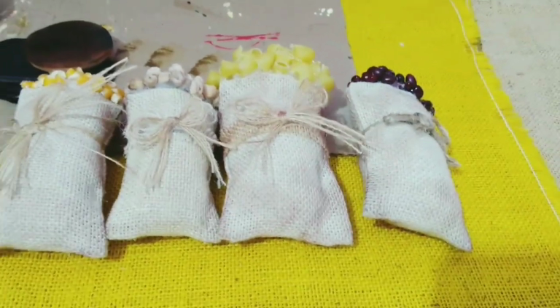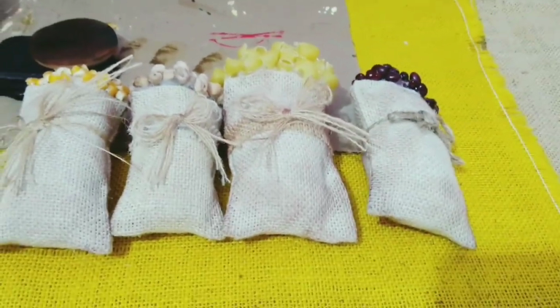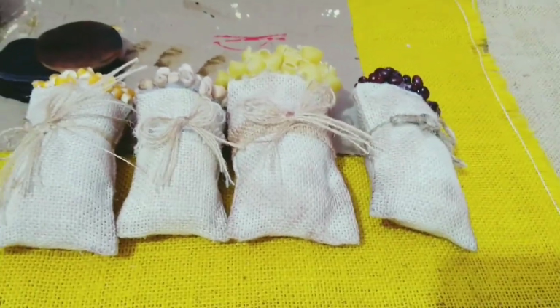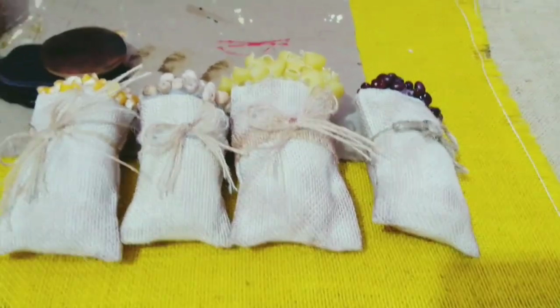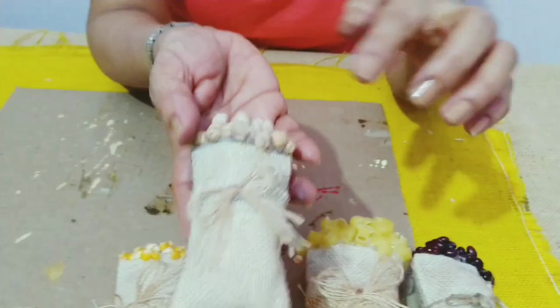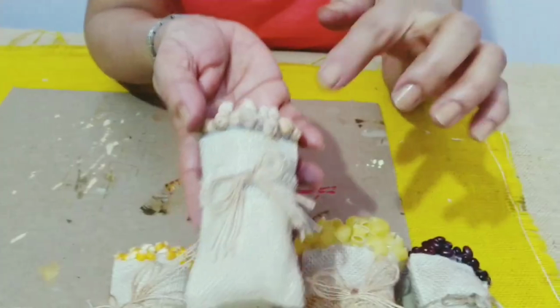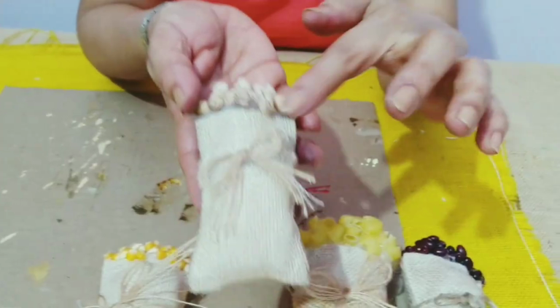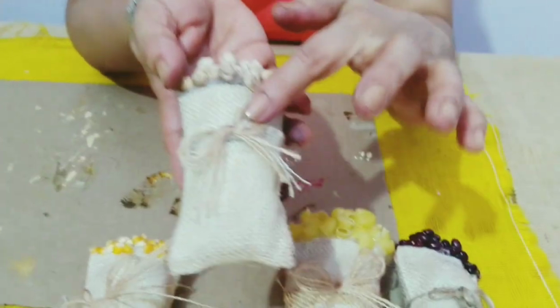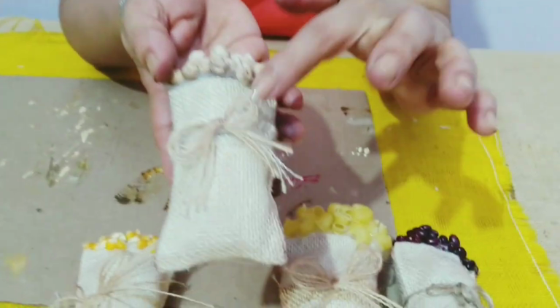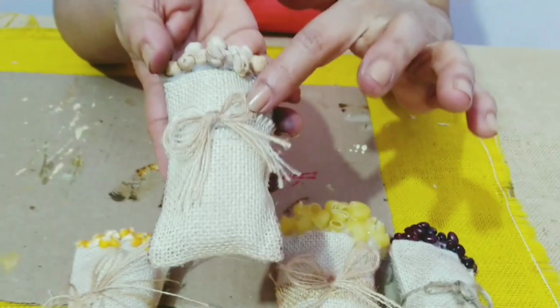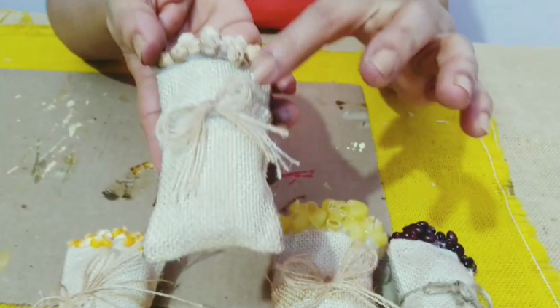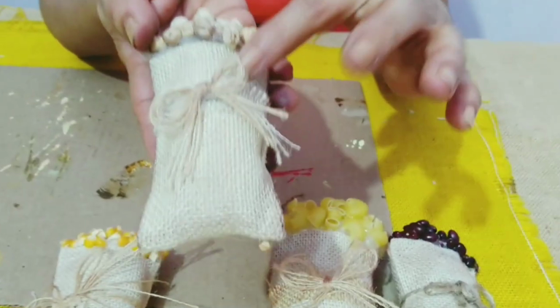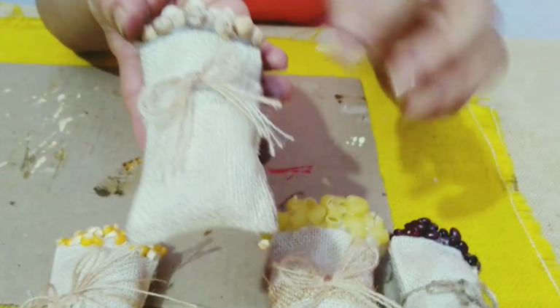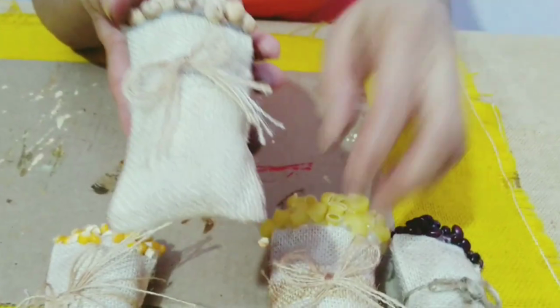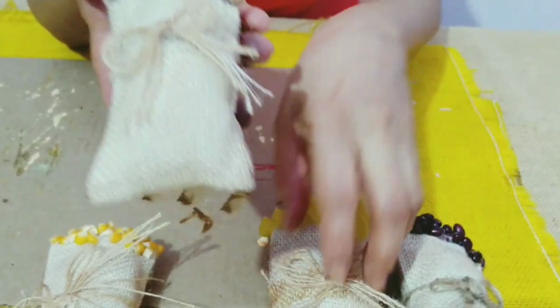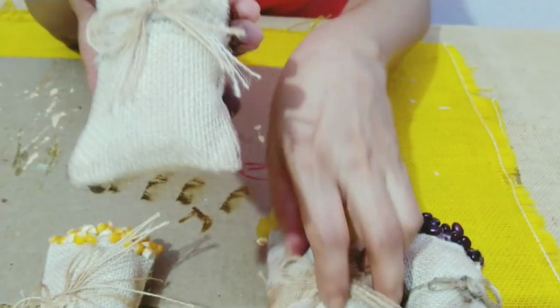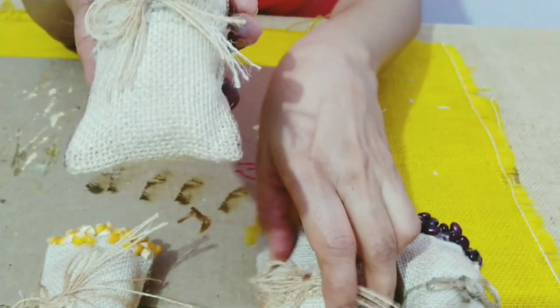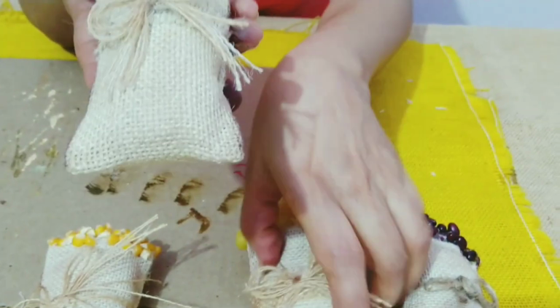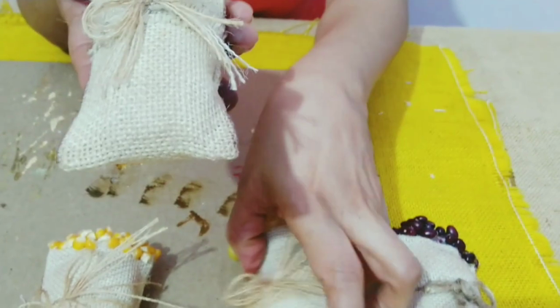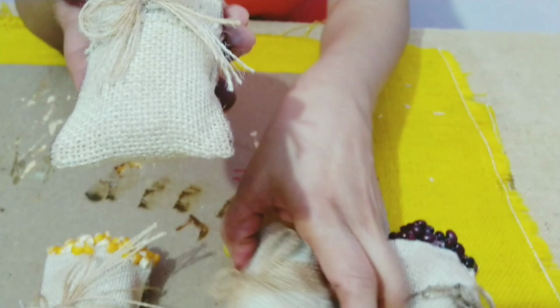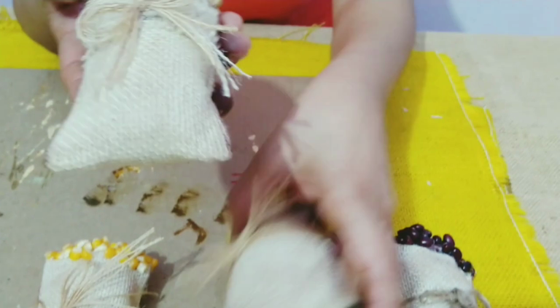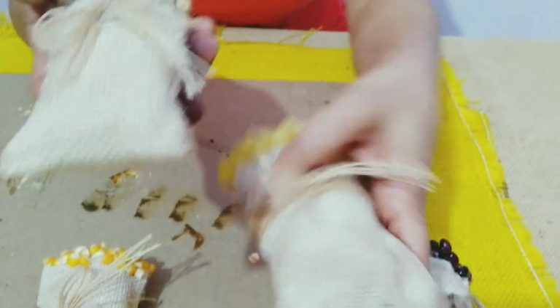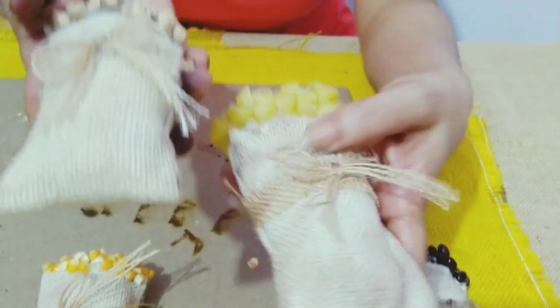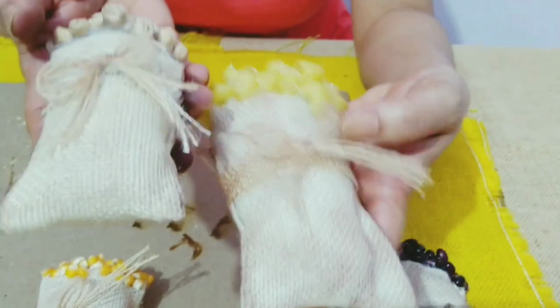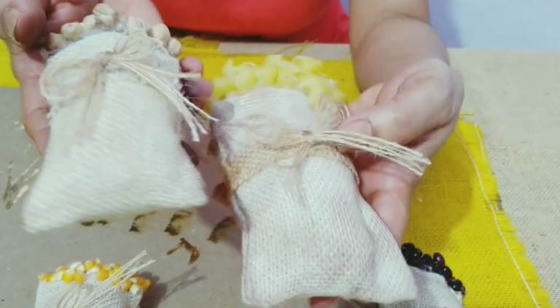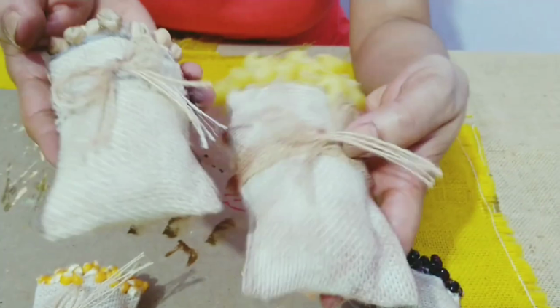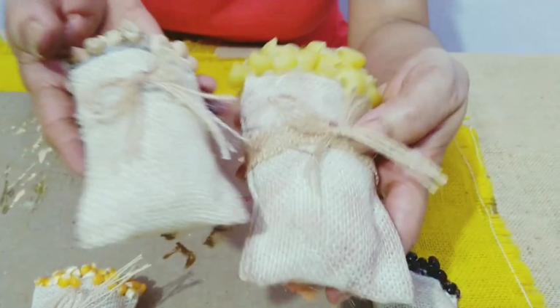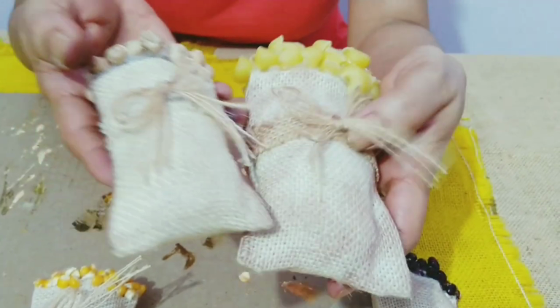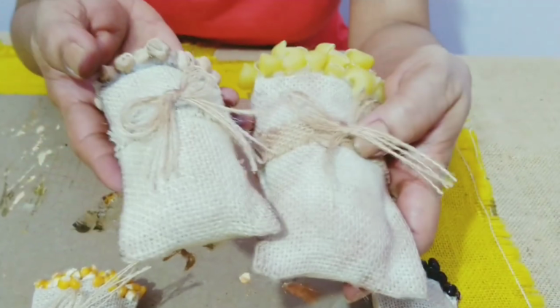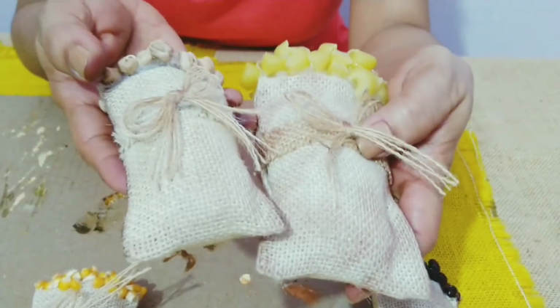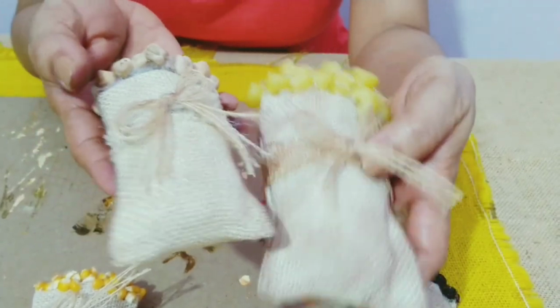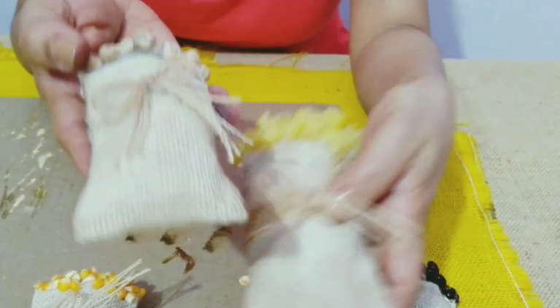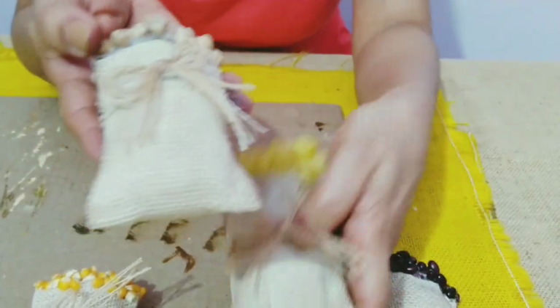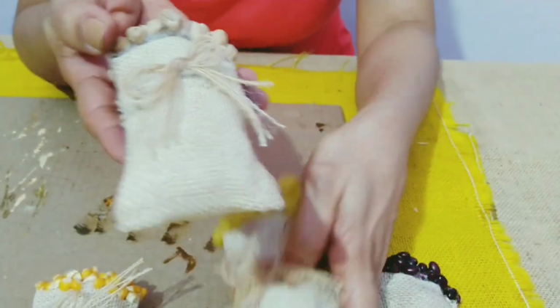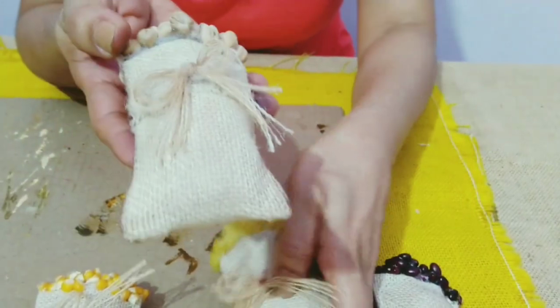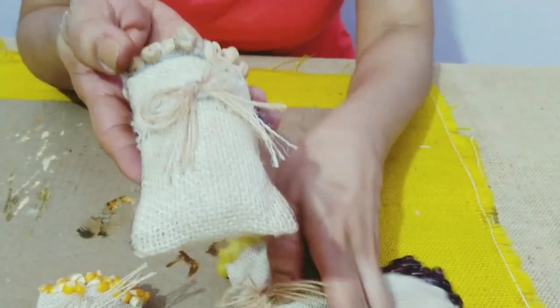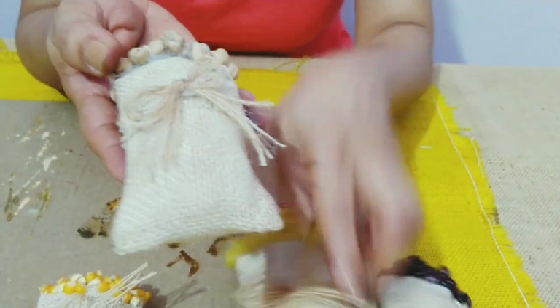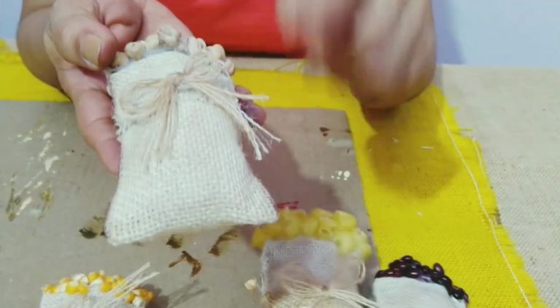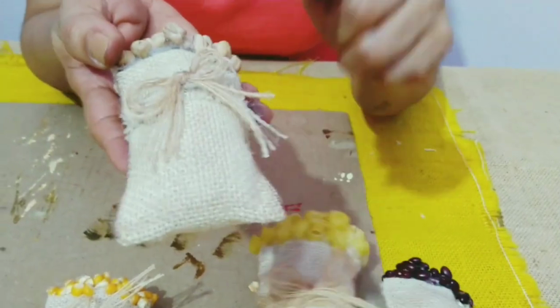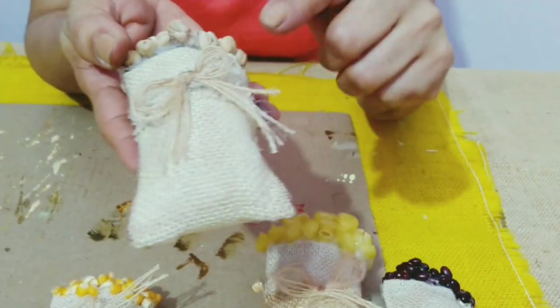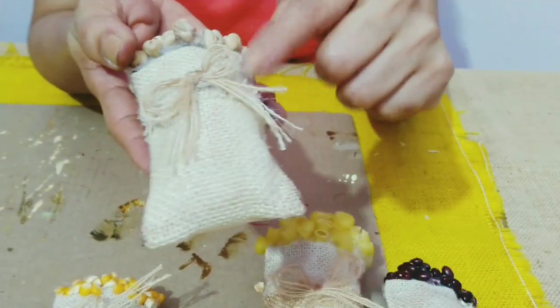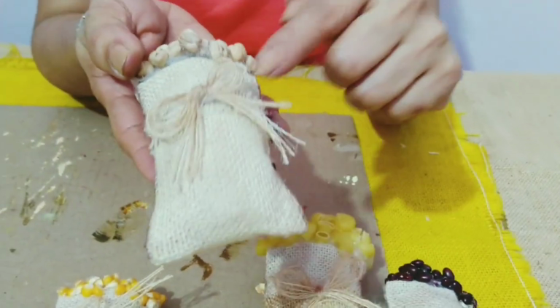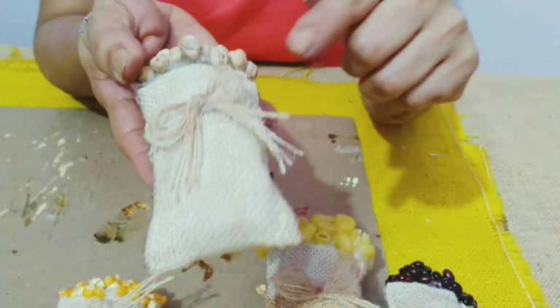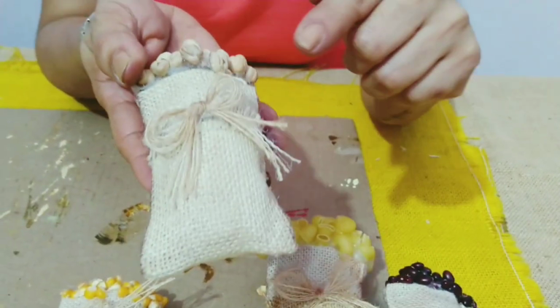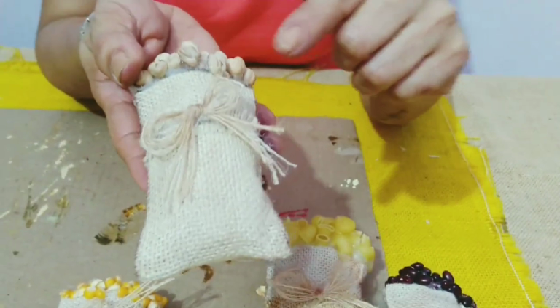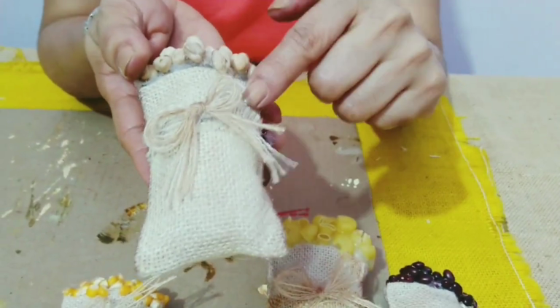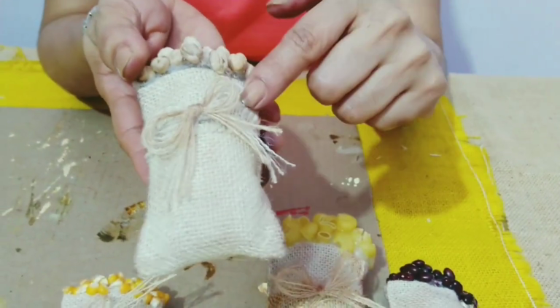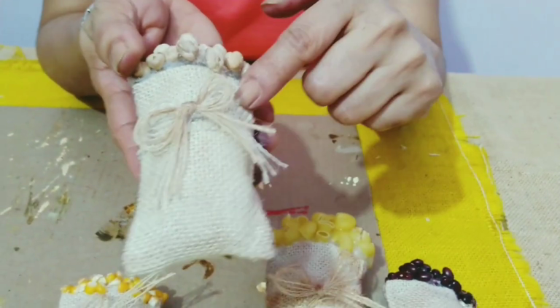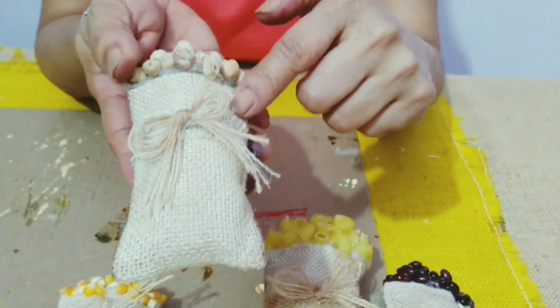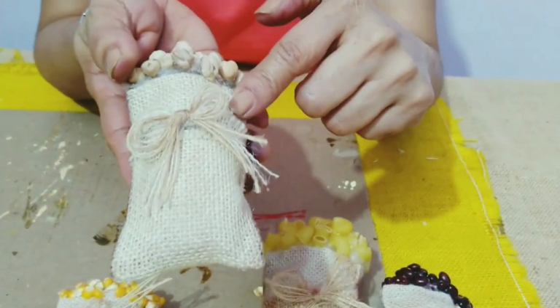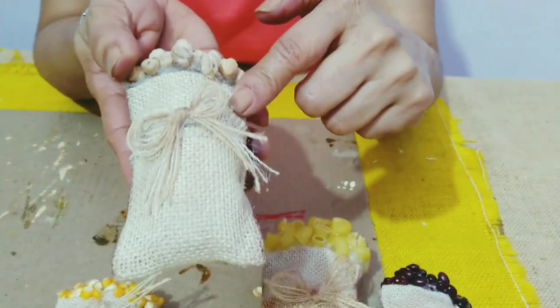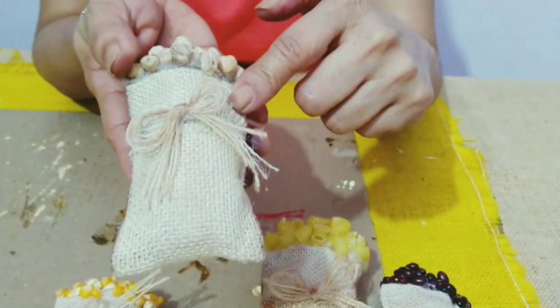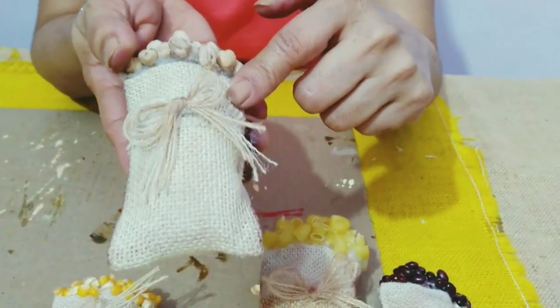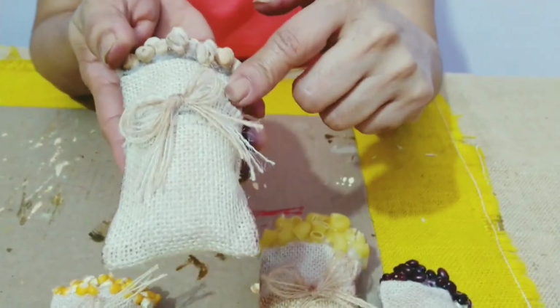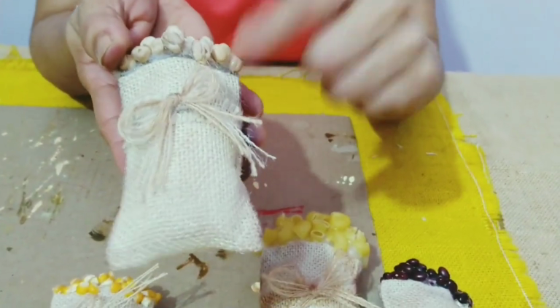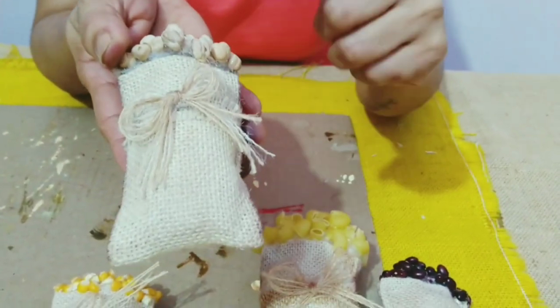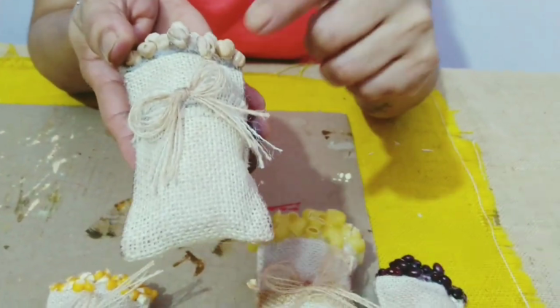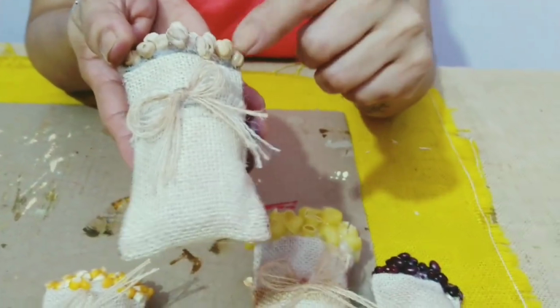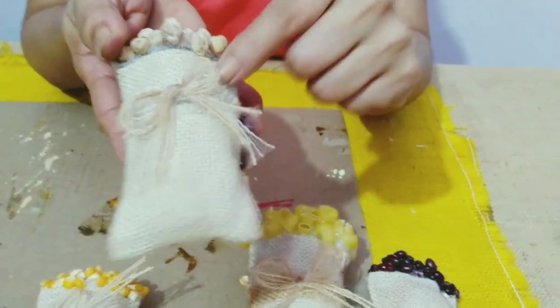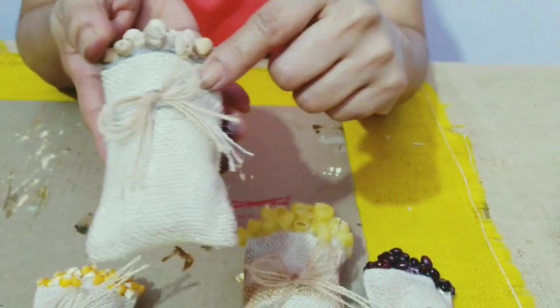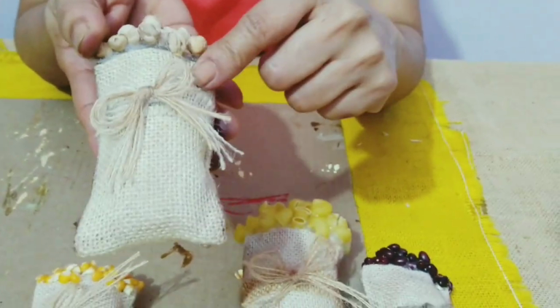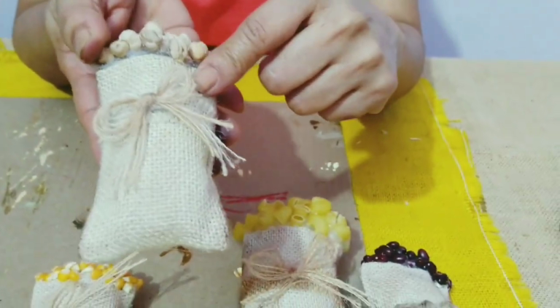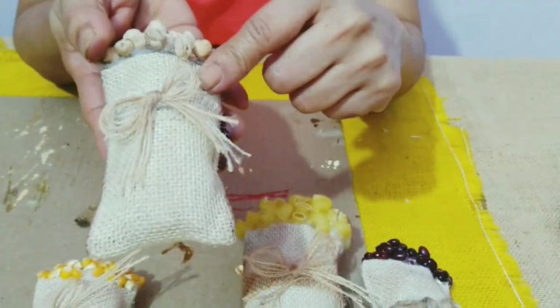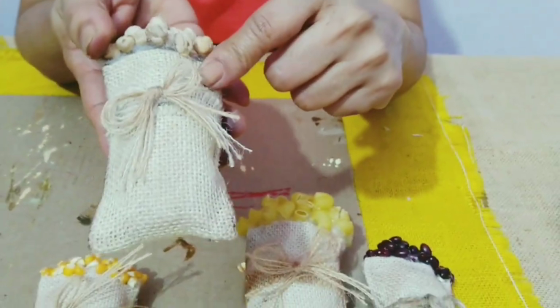Now this bag is a little smaller than this bag. For this I used 8 cm by 20 cm.